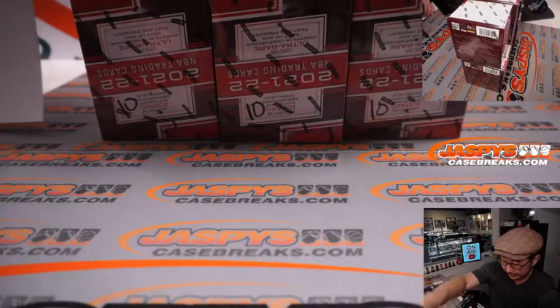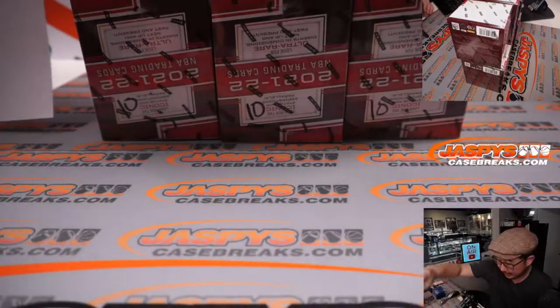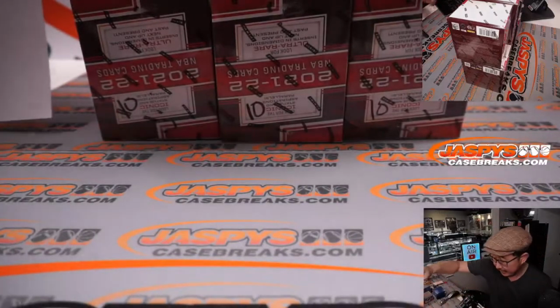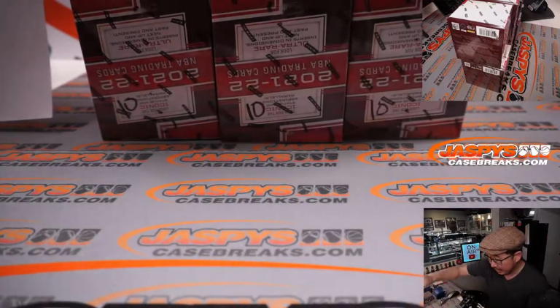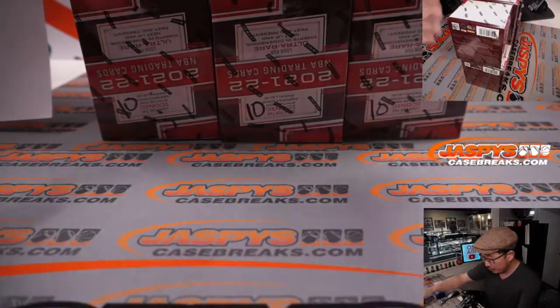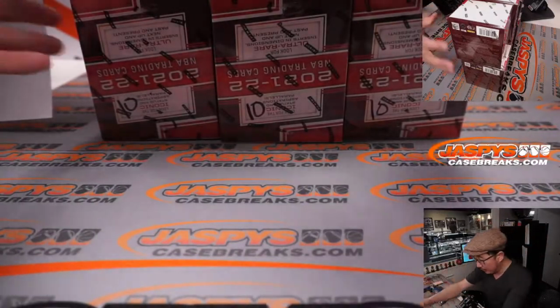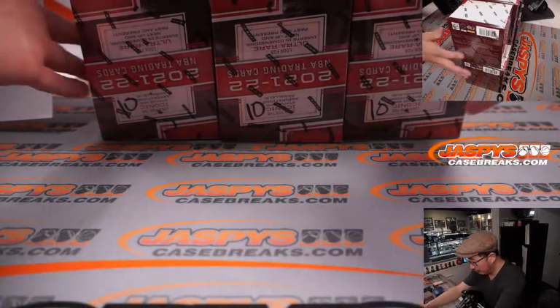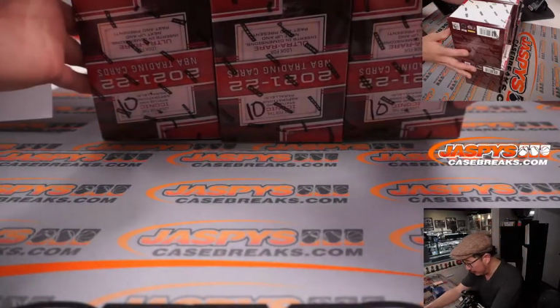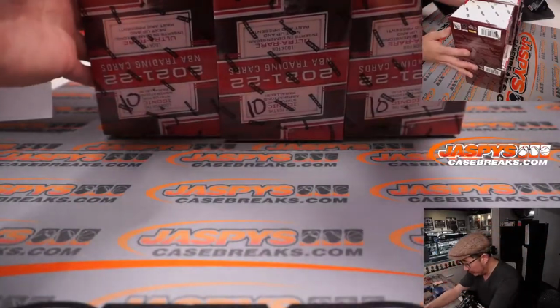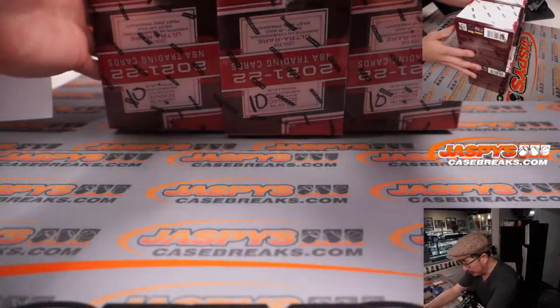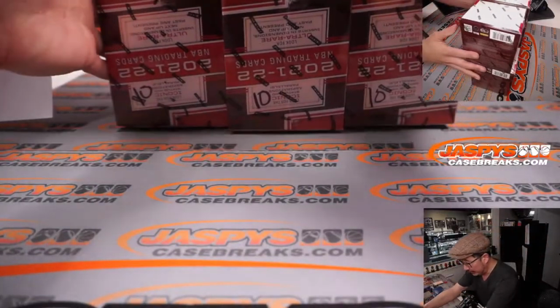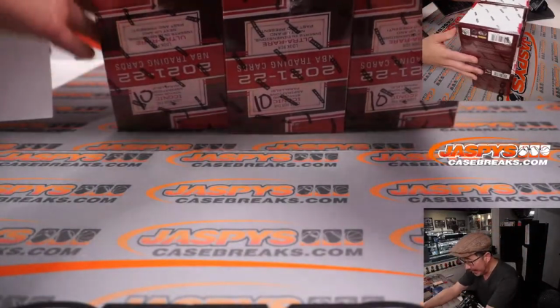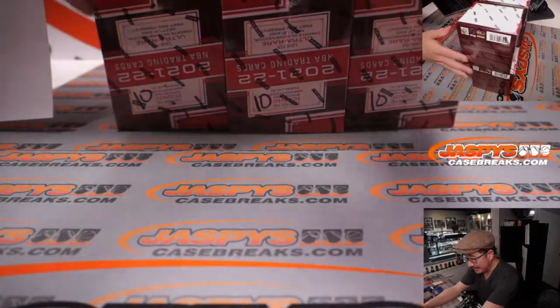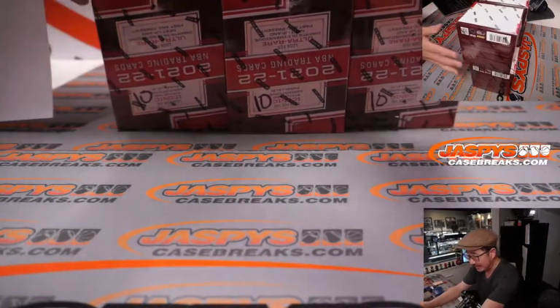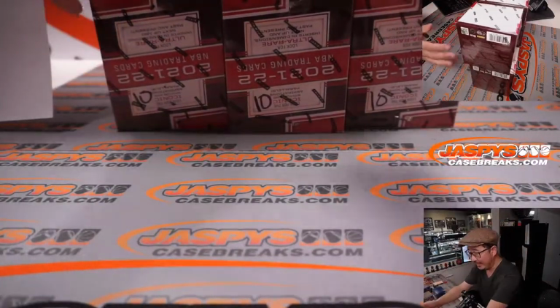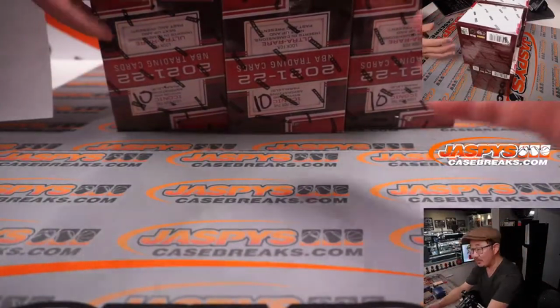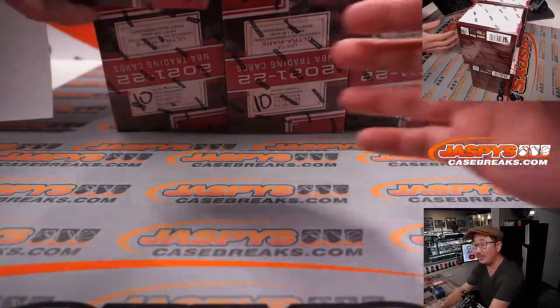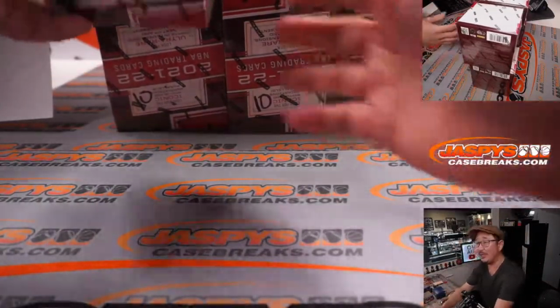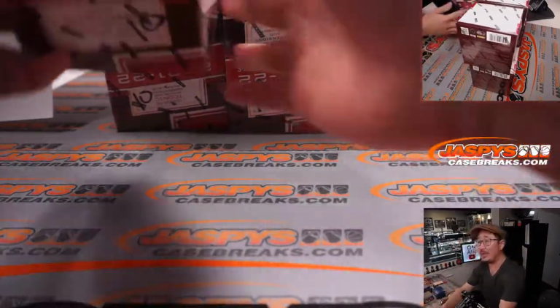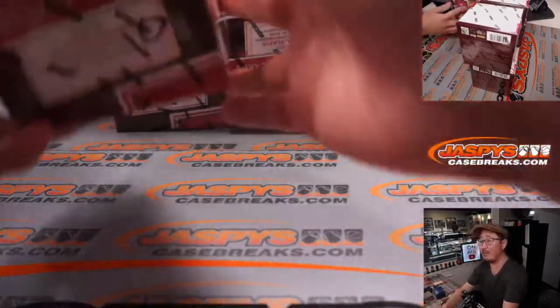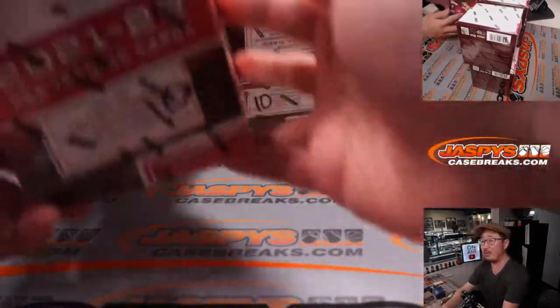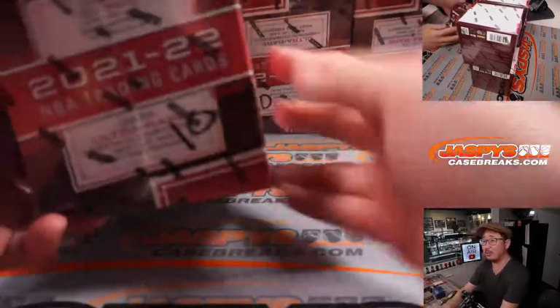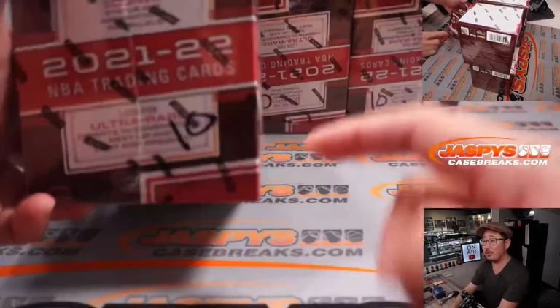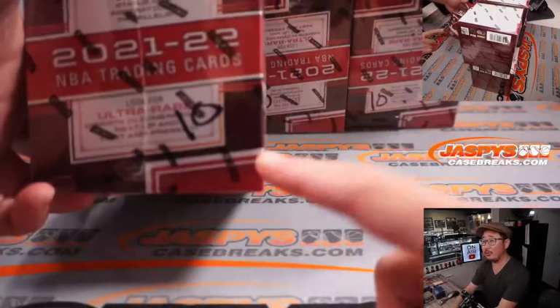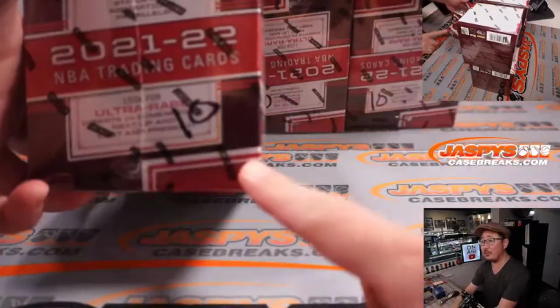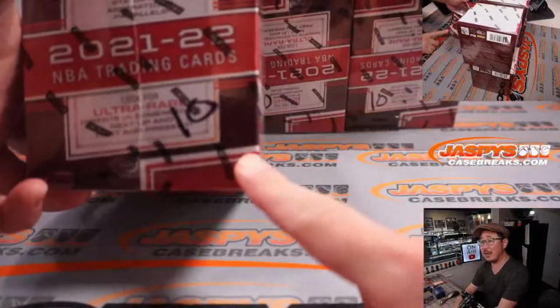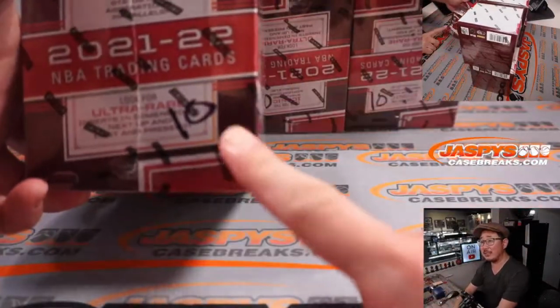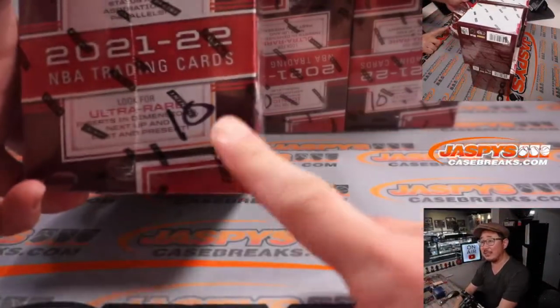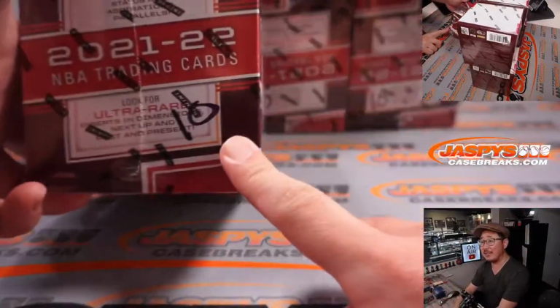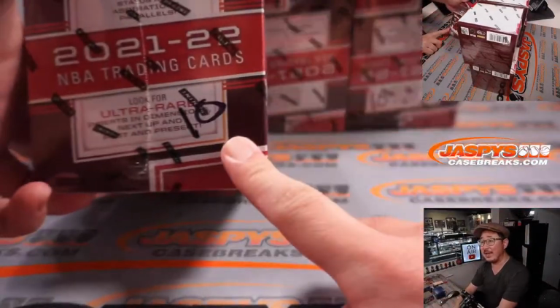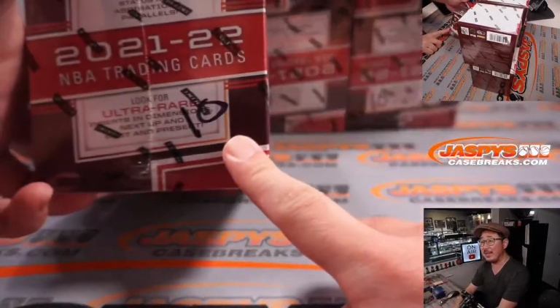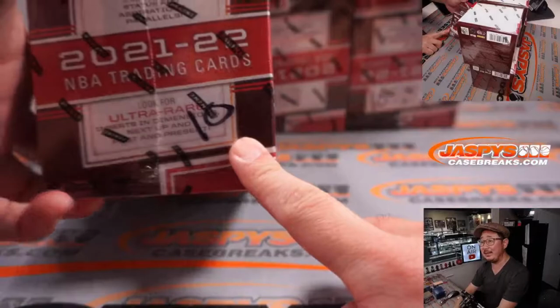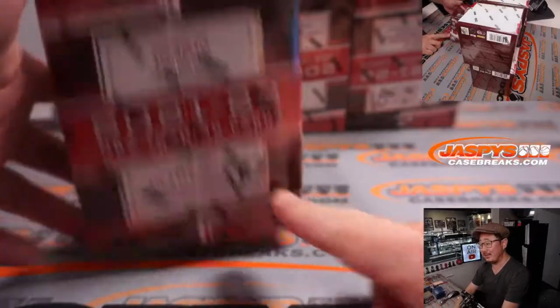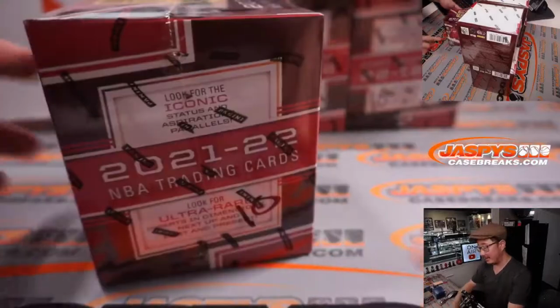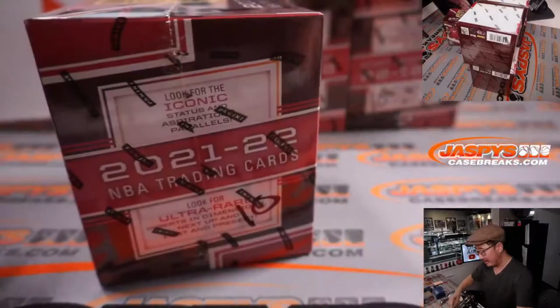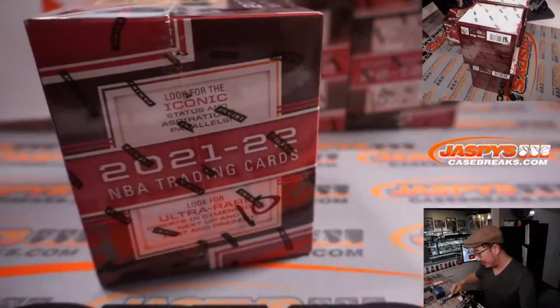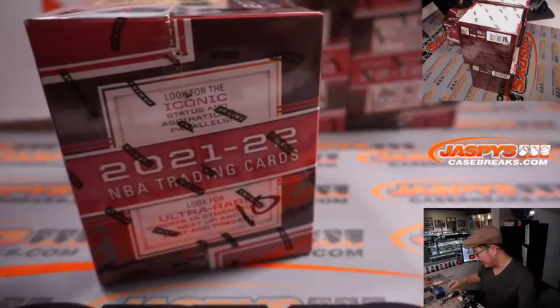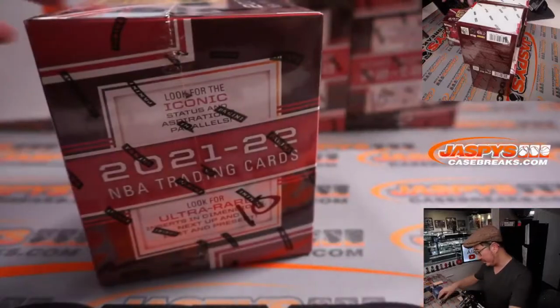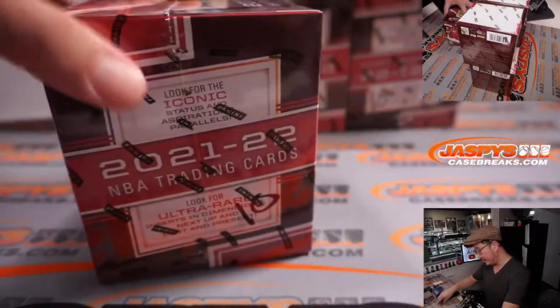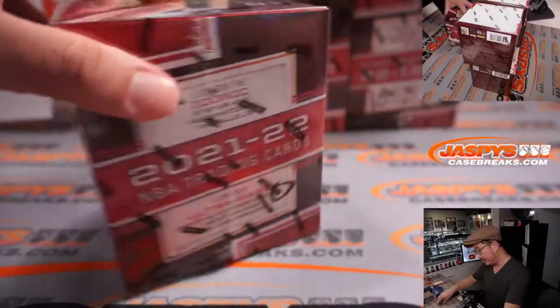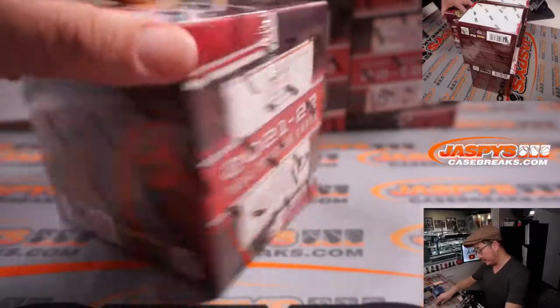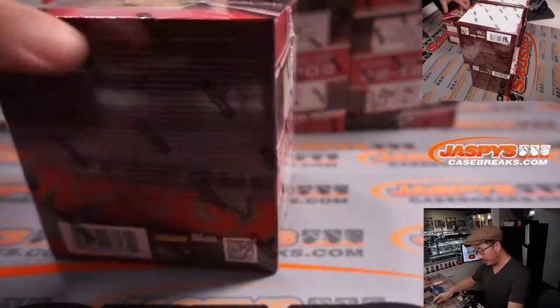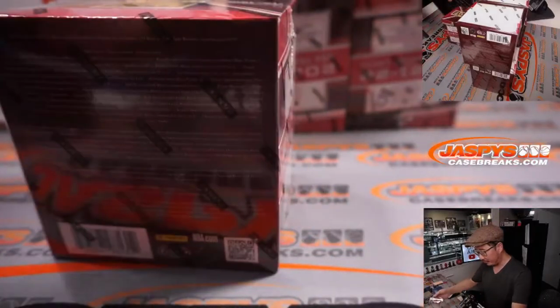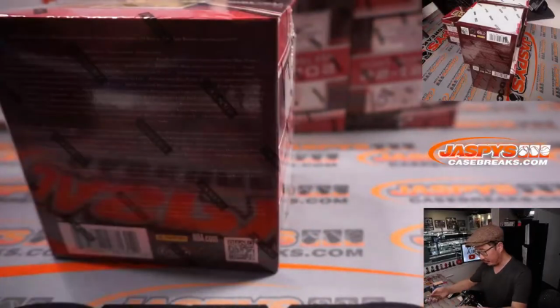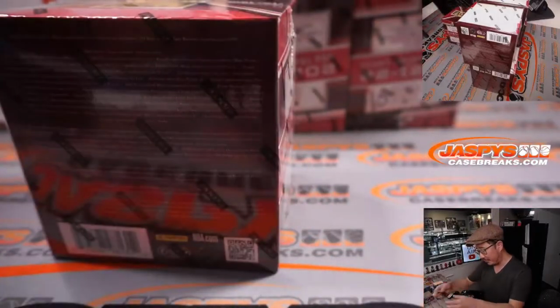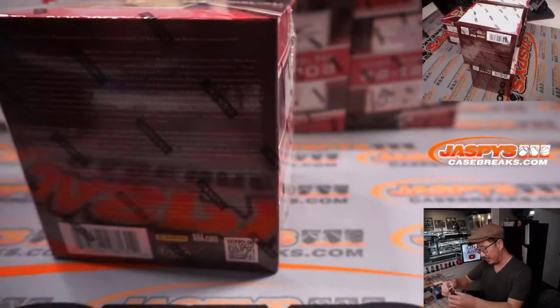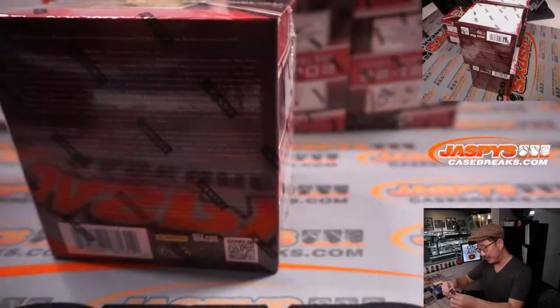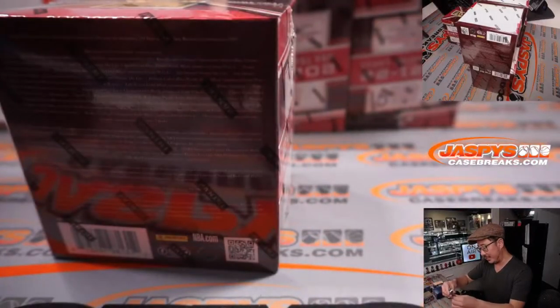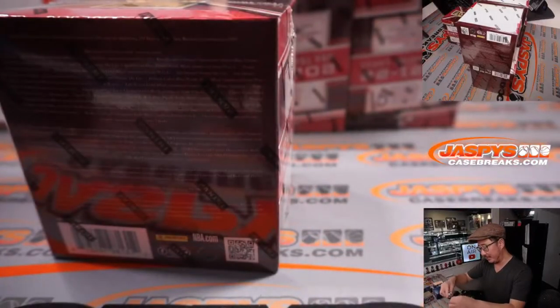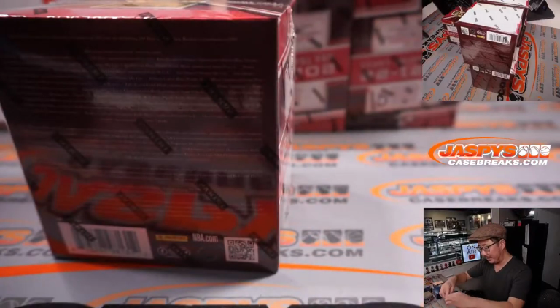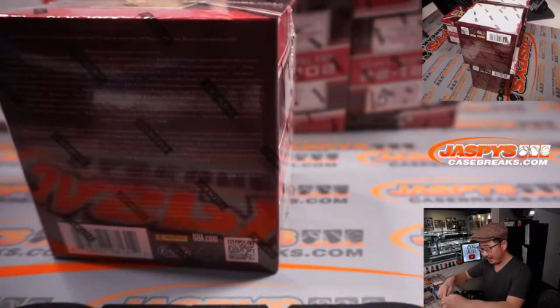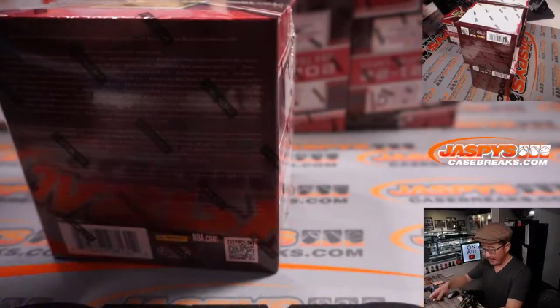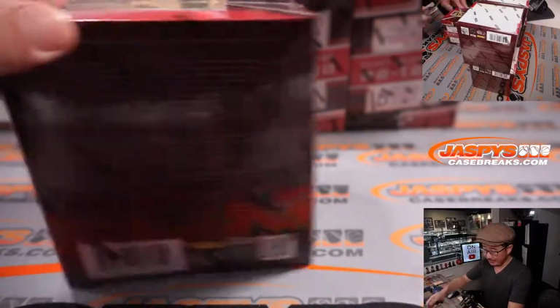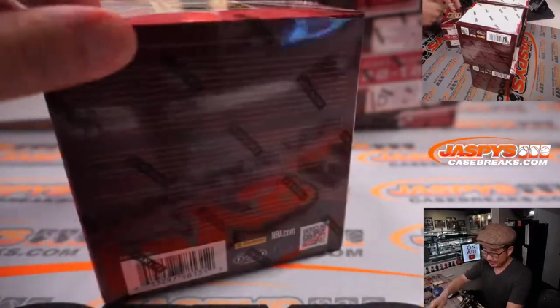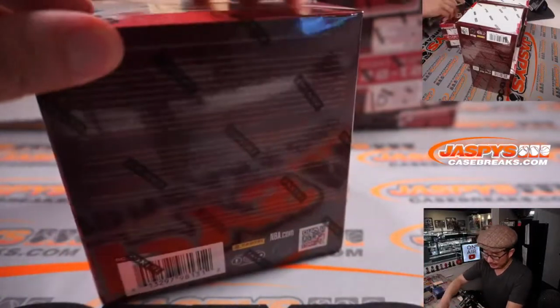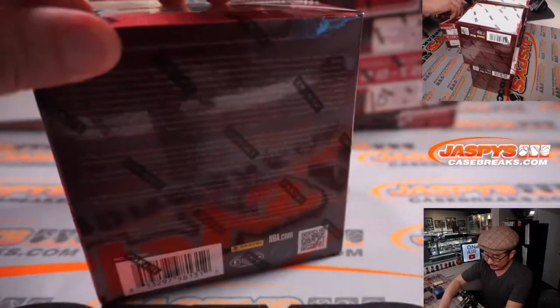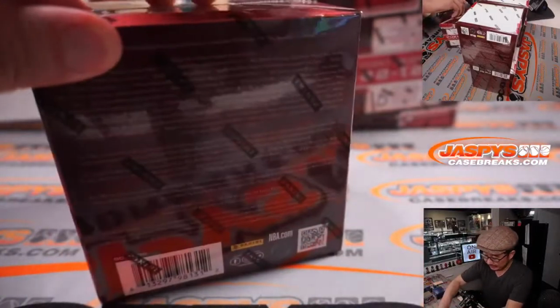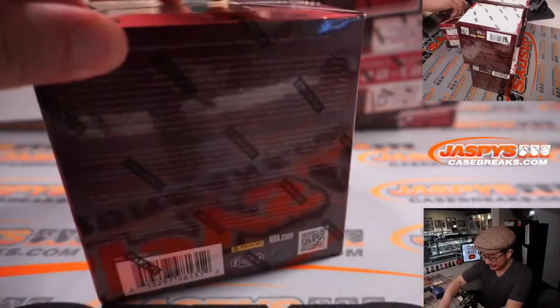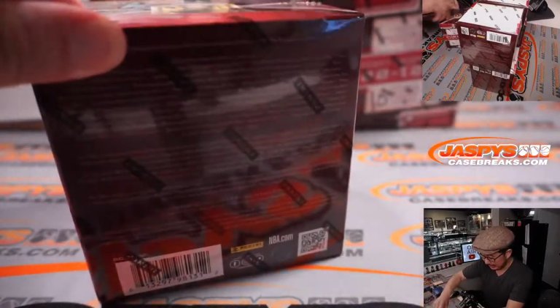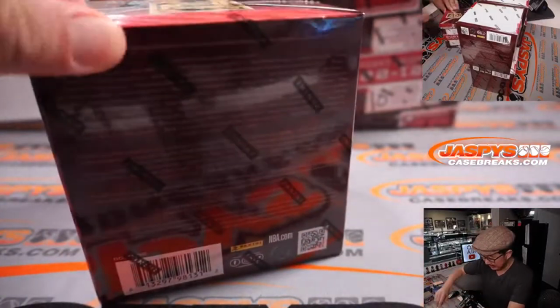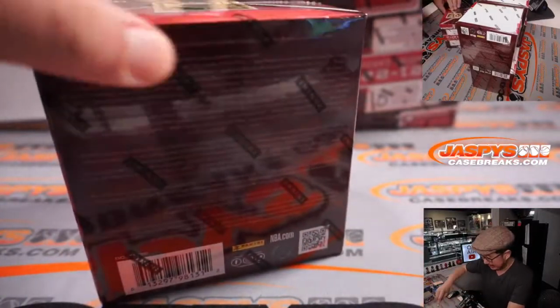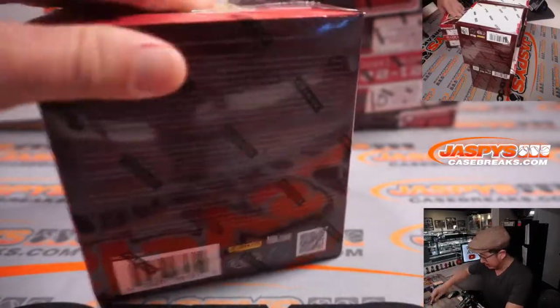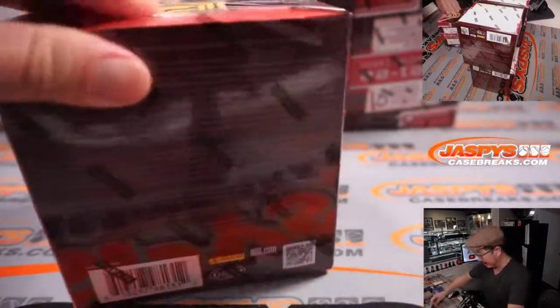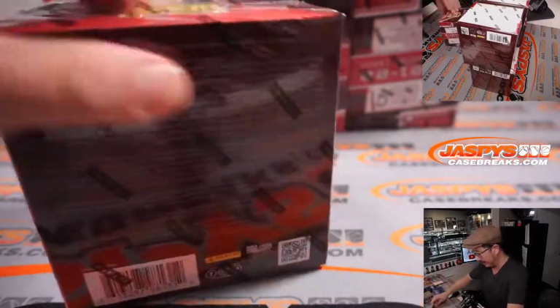Now remember from the last case we did, I marked all those boxes 10 so you know they're all from the same case. Let's get in on it.